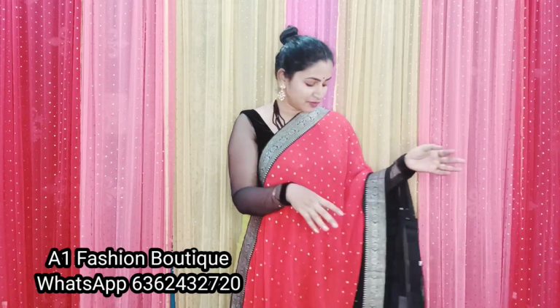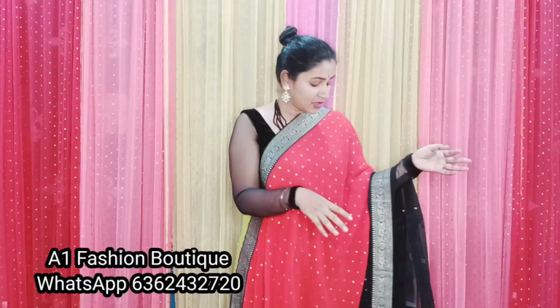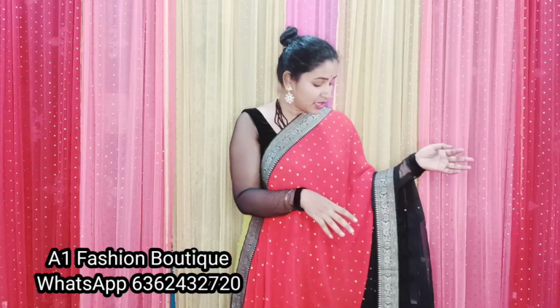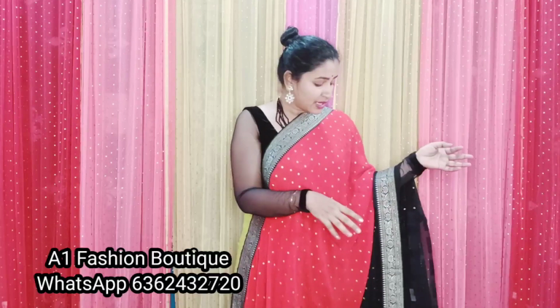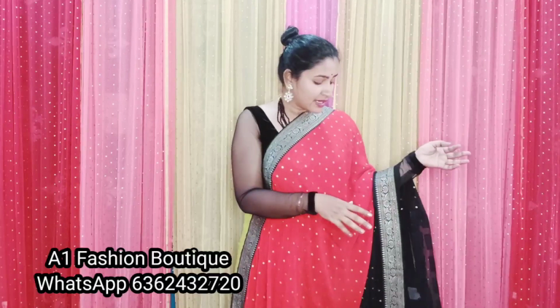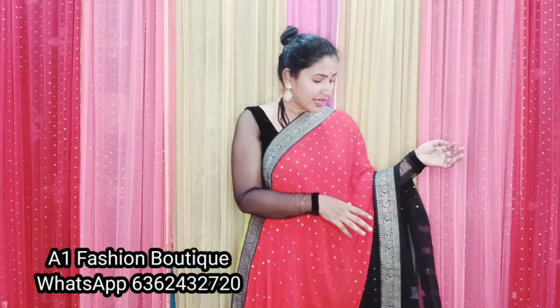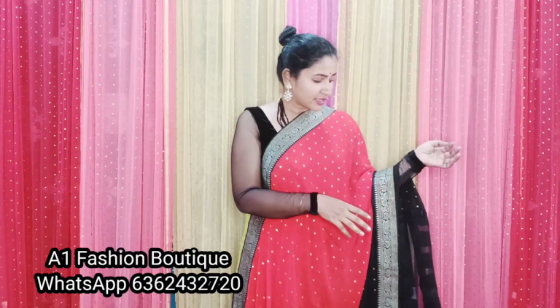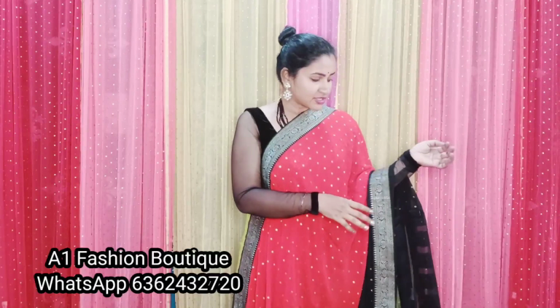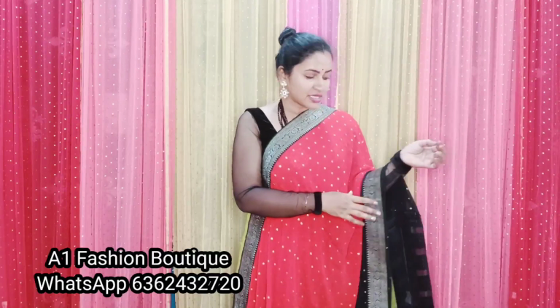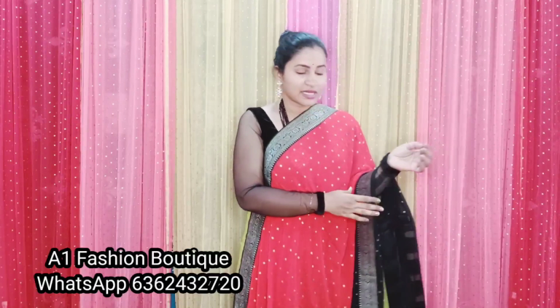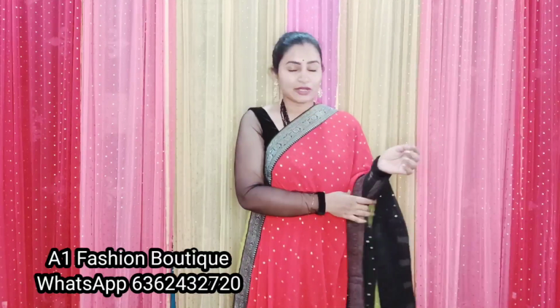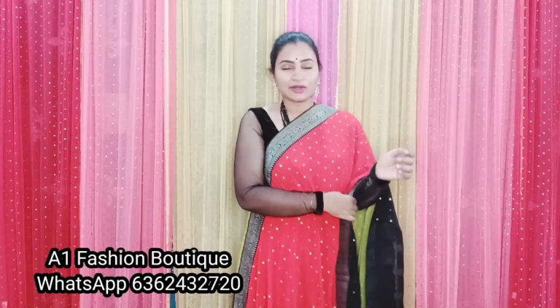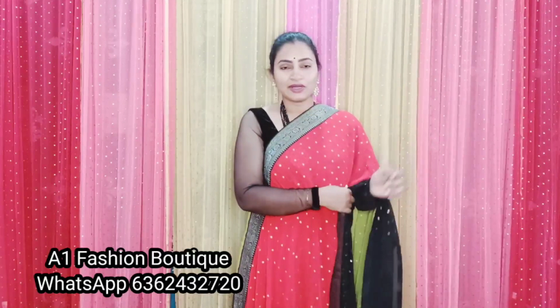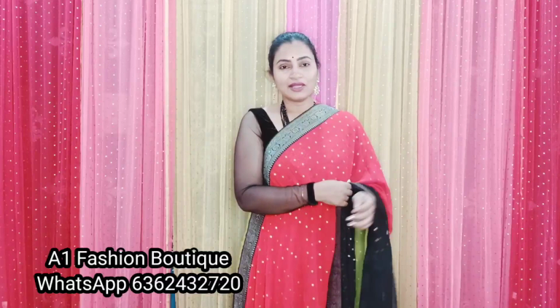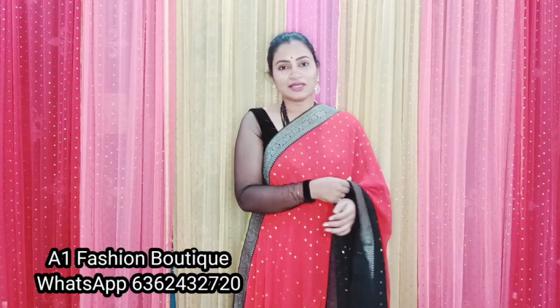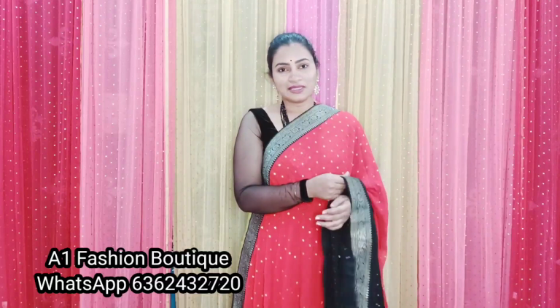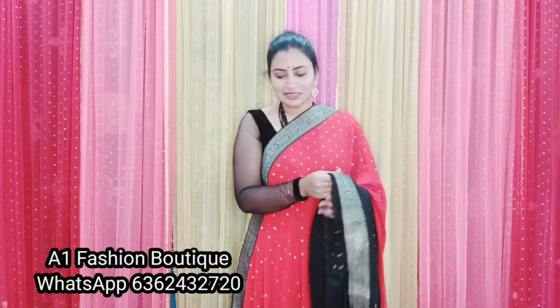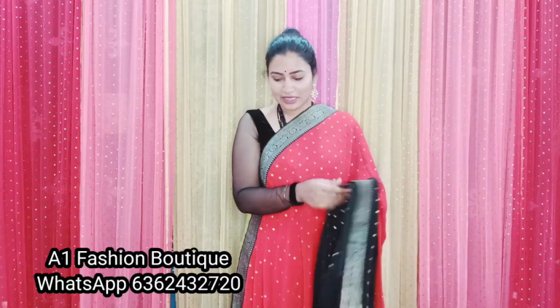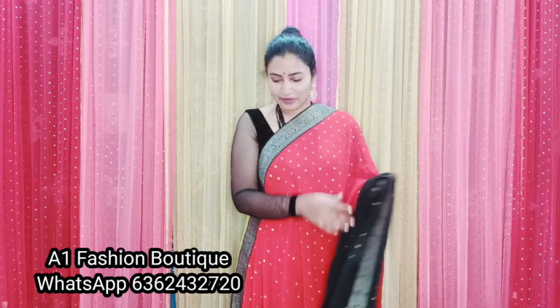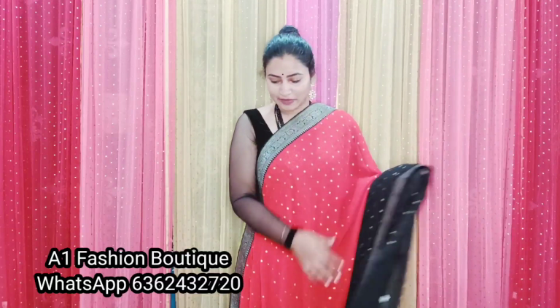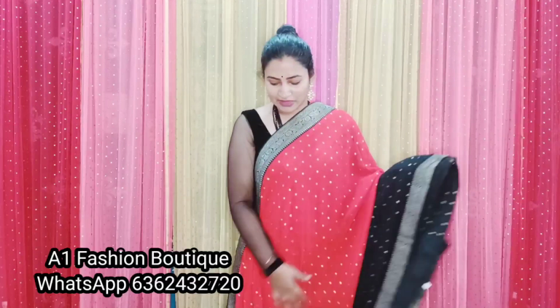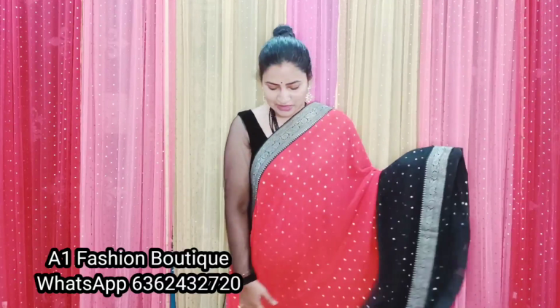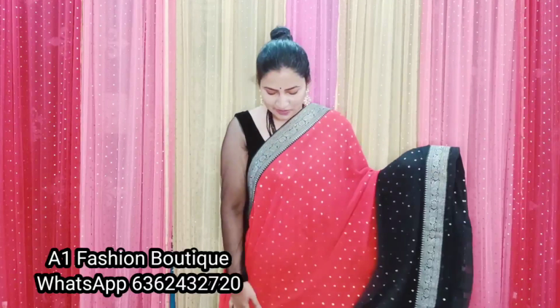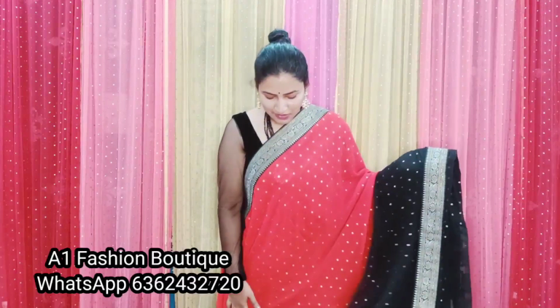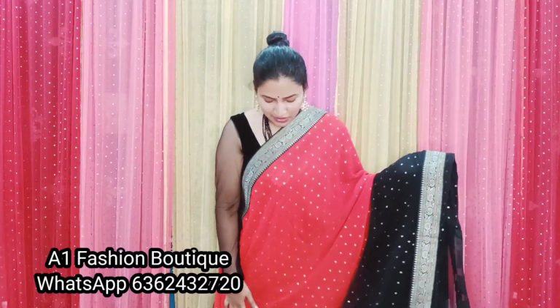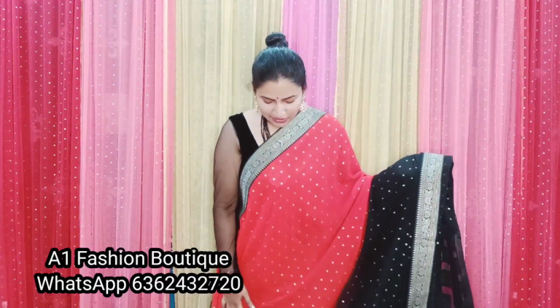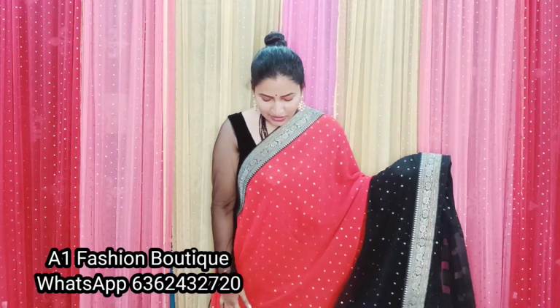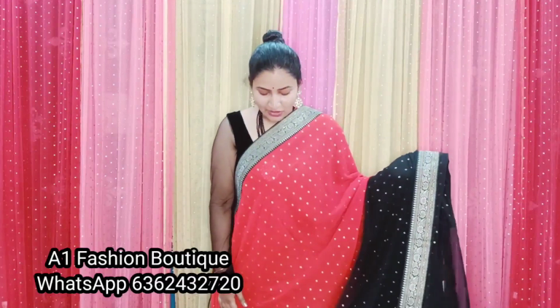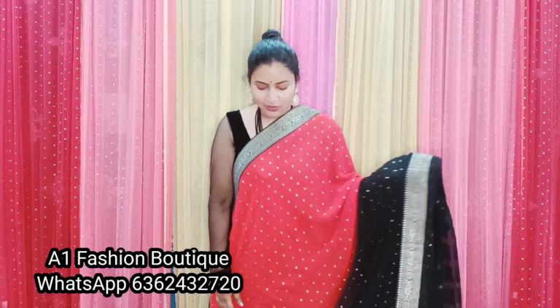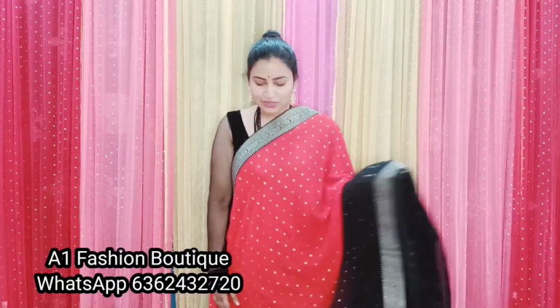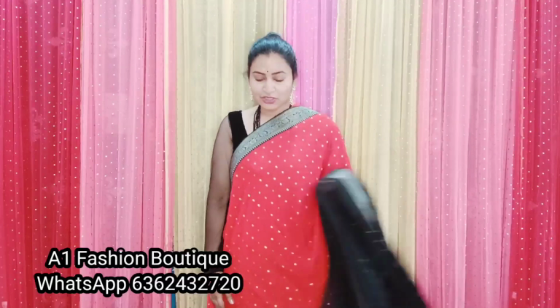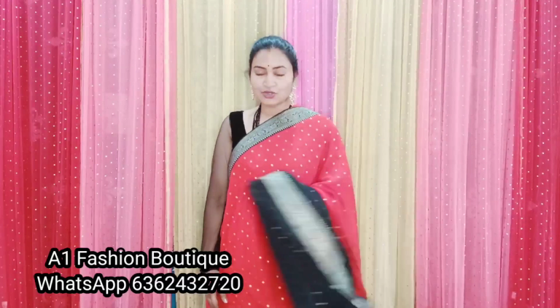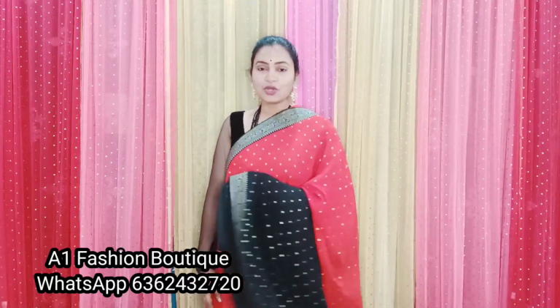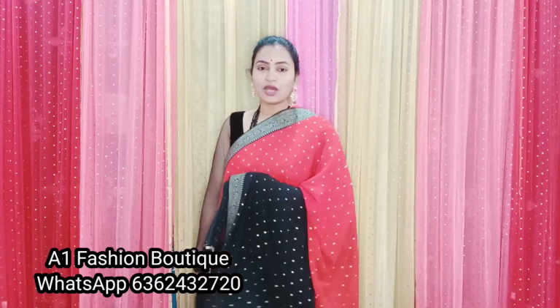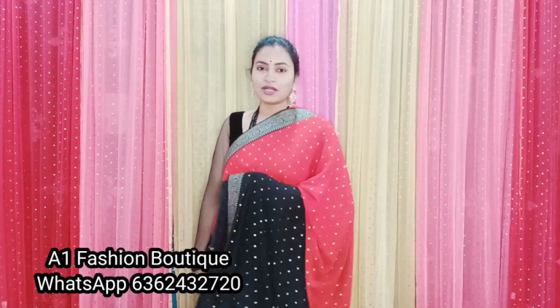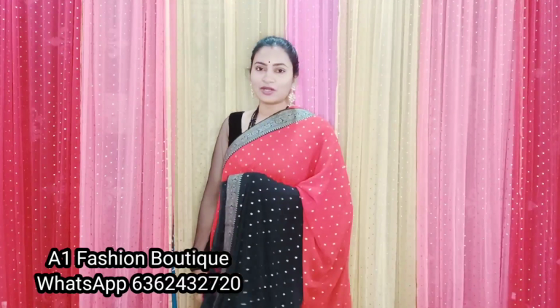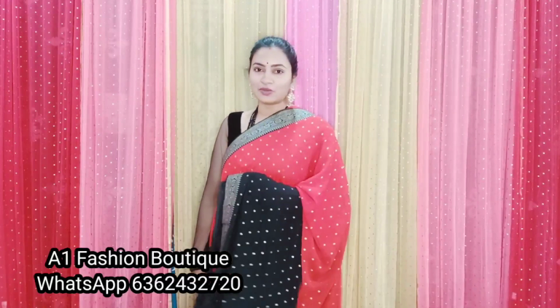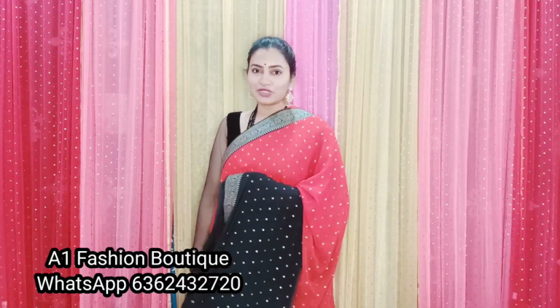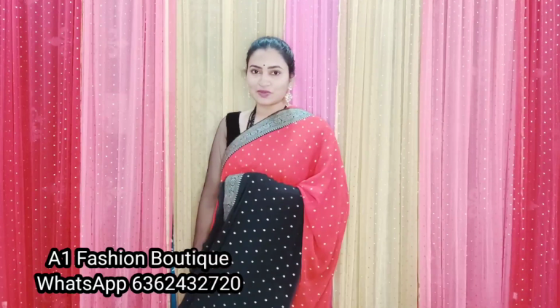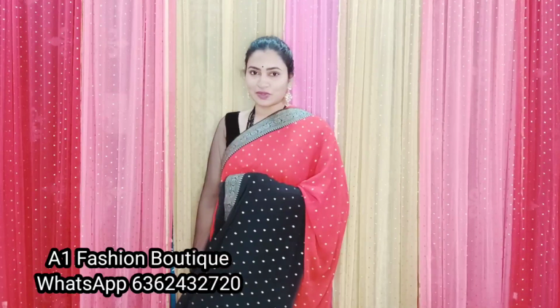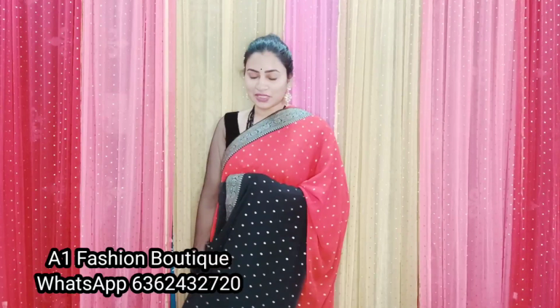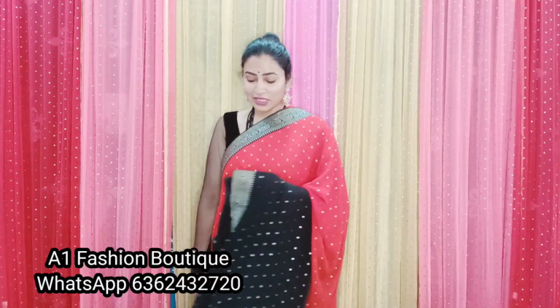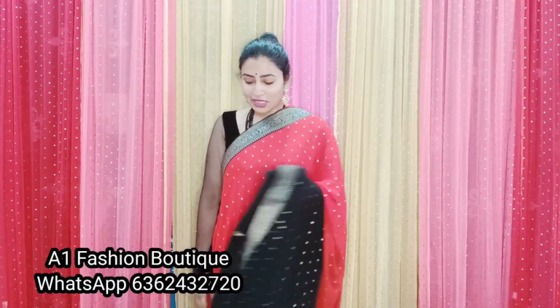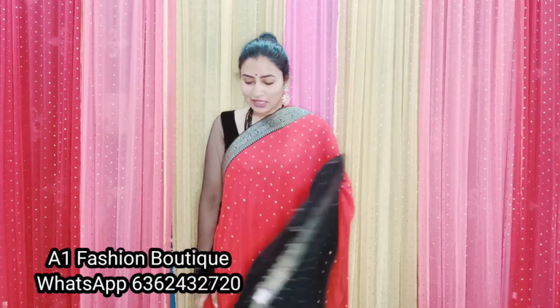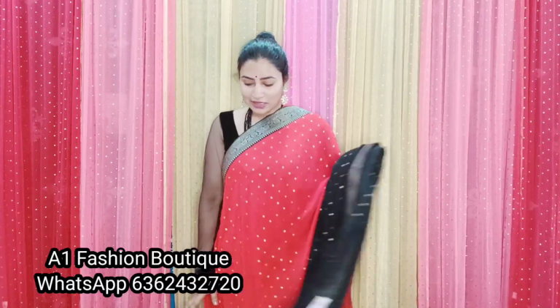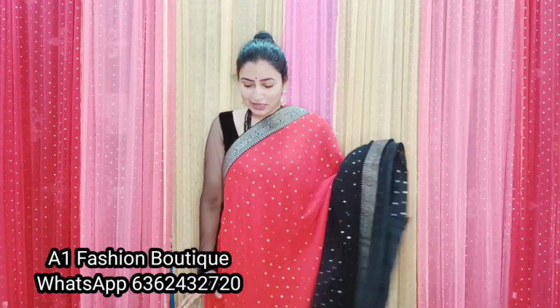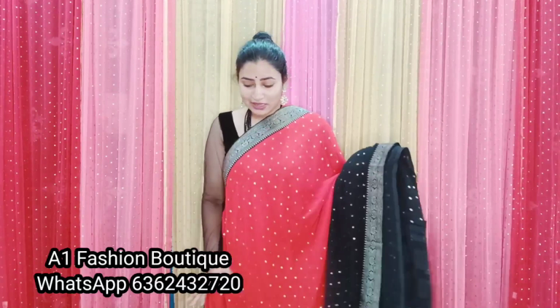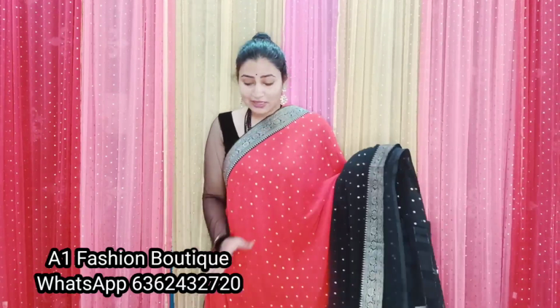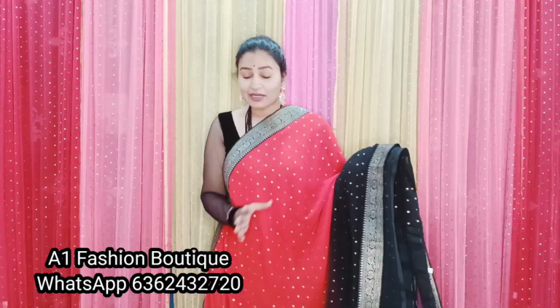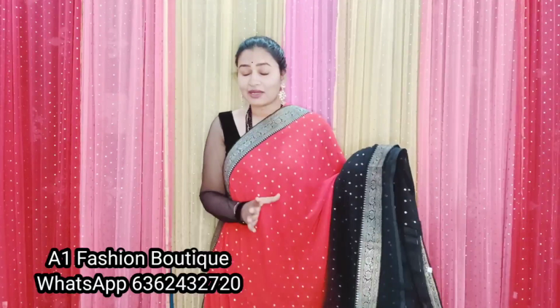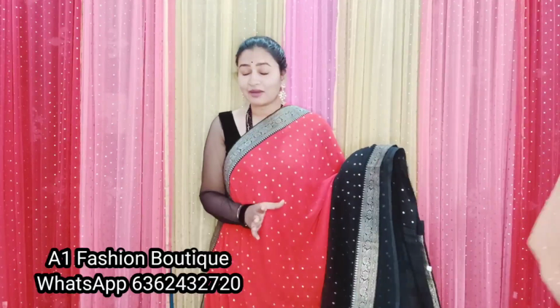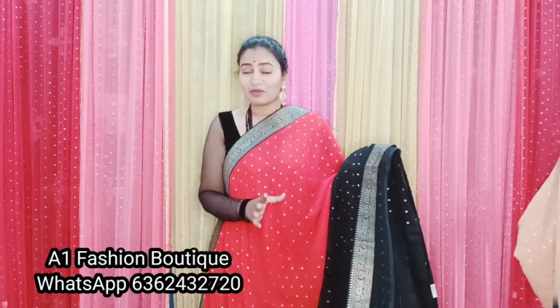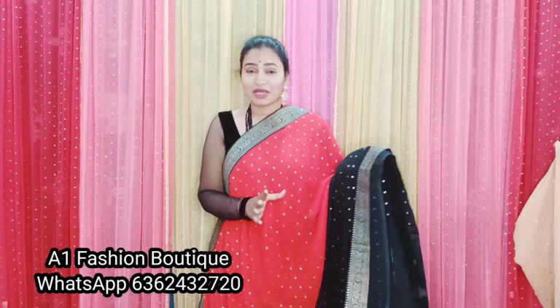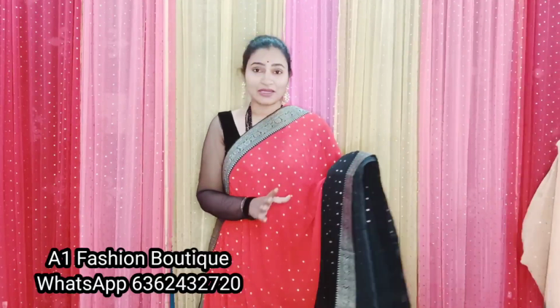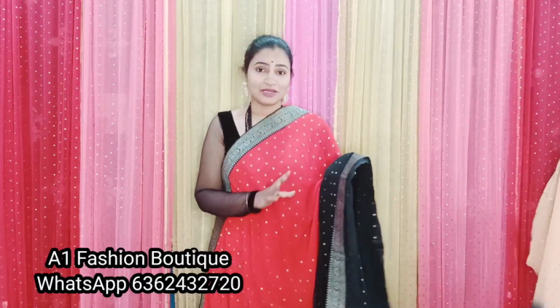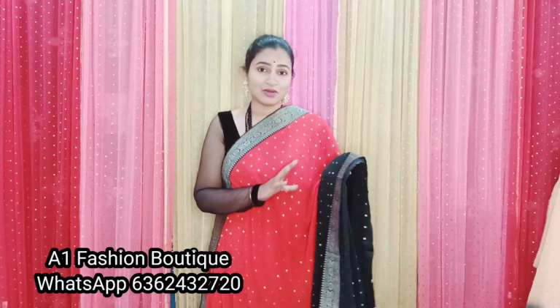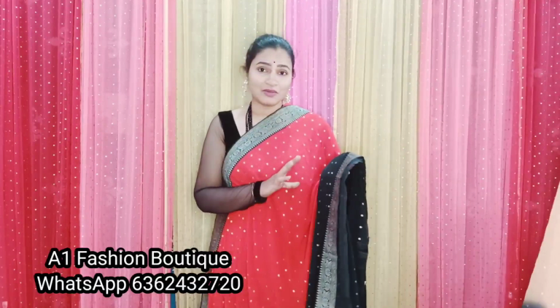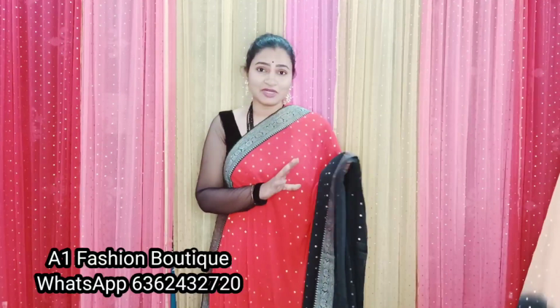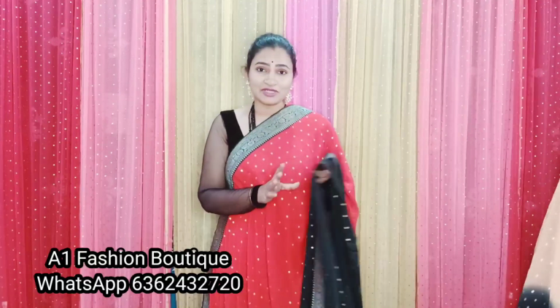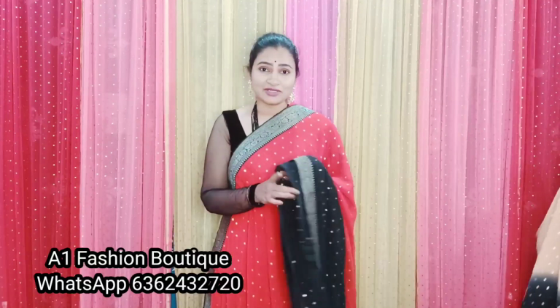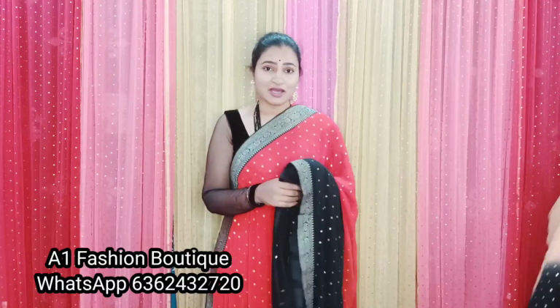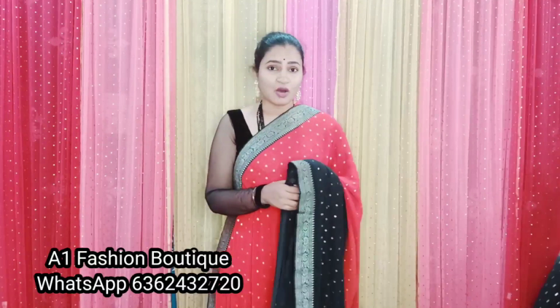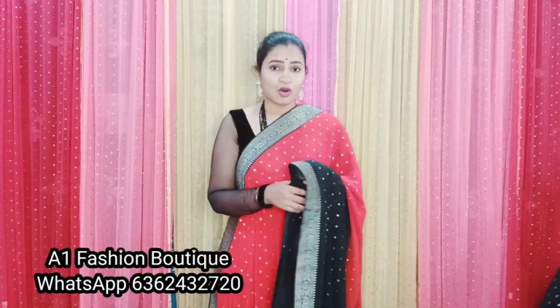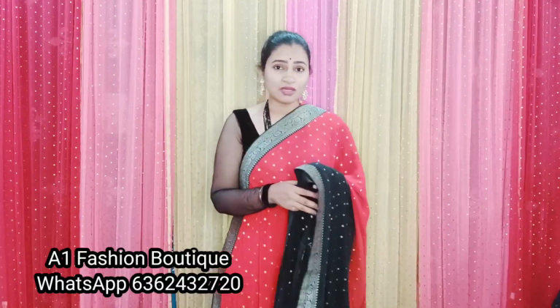Next color. Price is 1200. Red and black color combination — awesome.